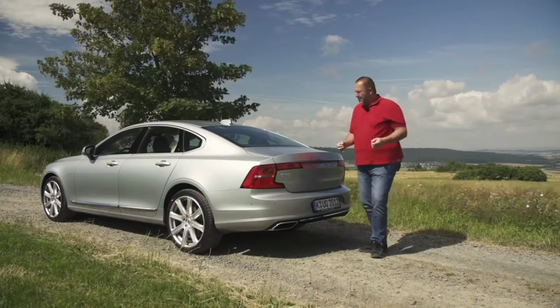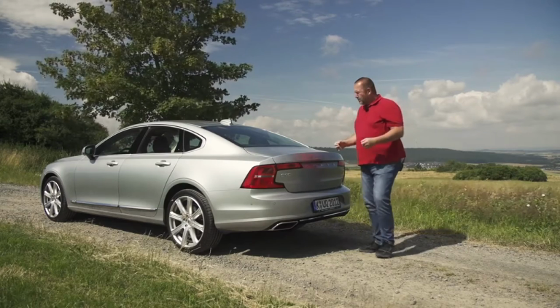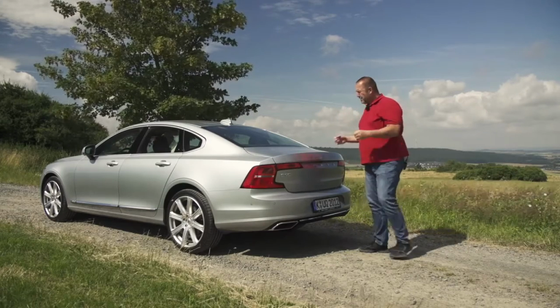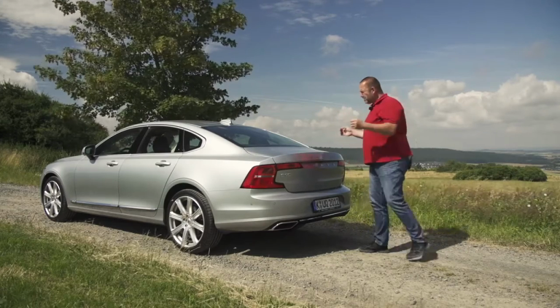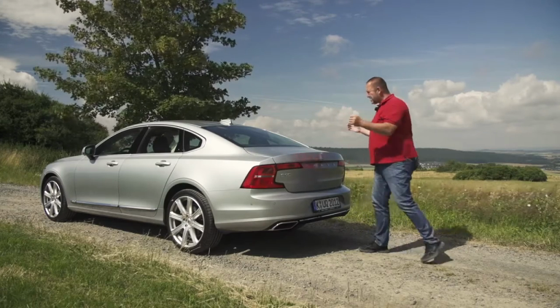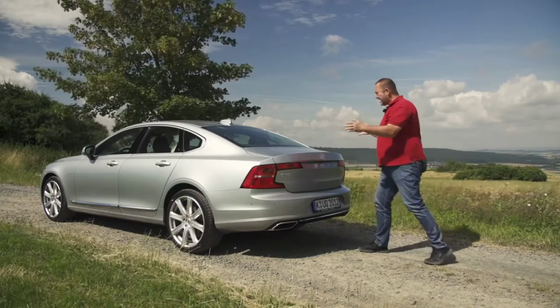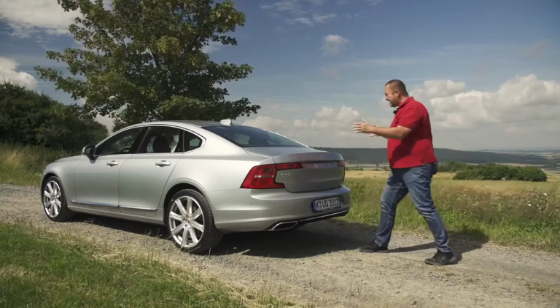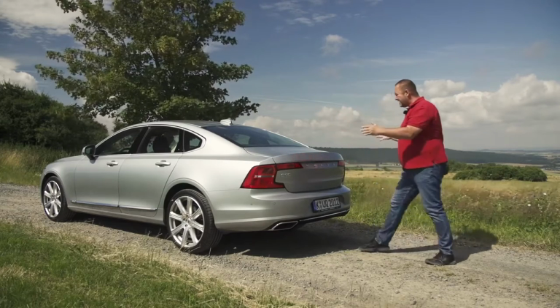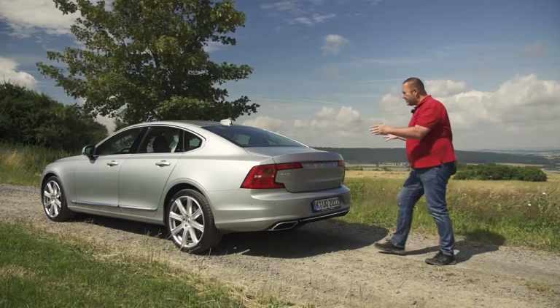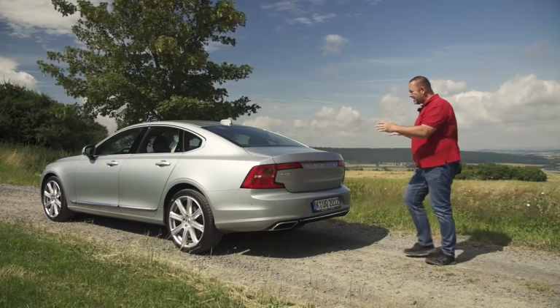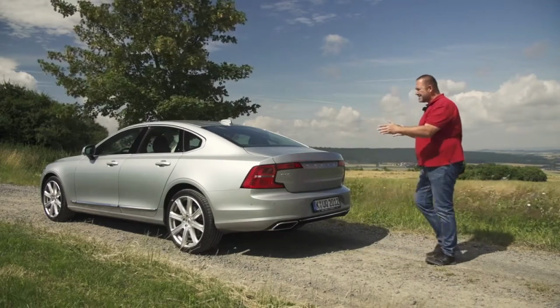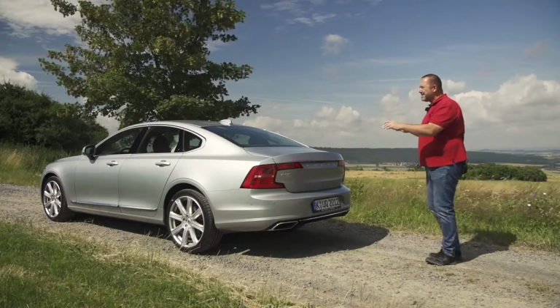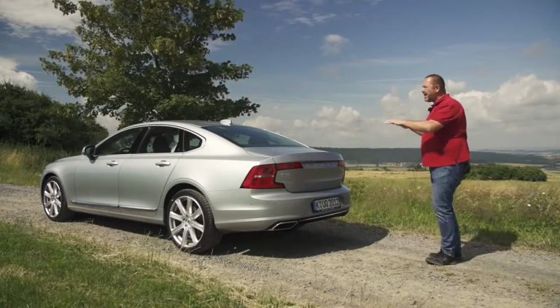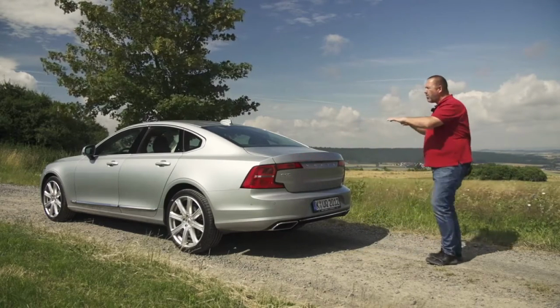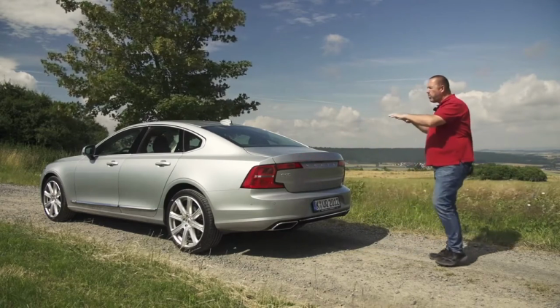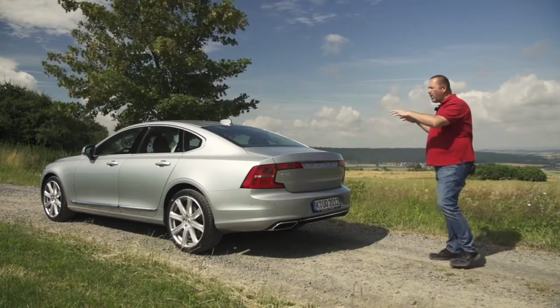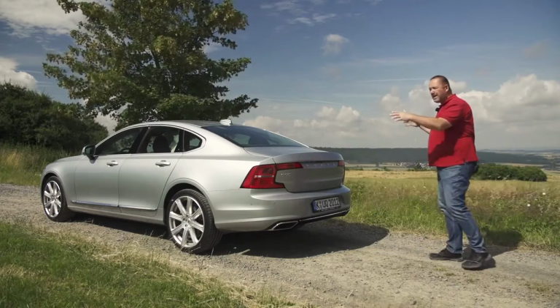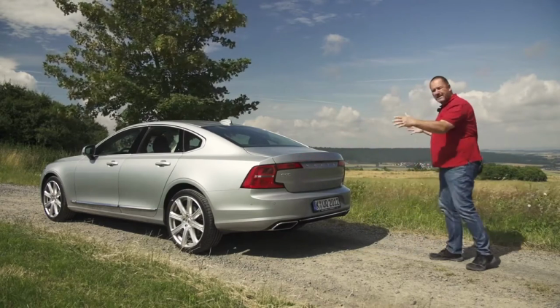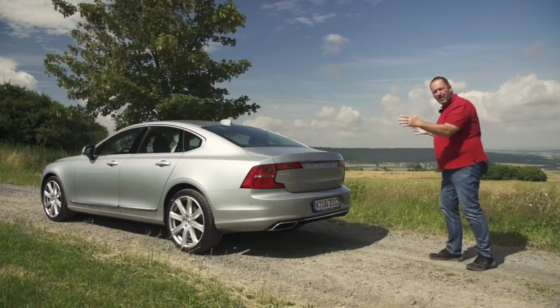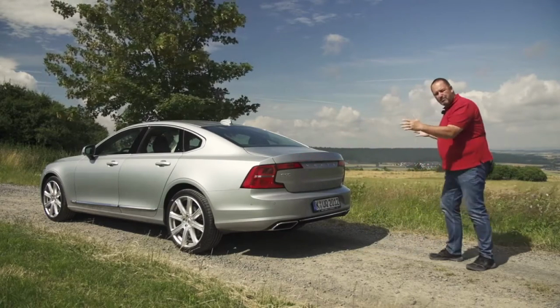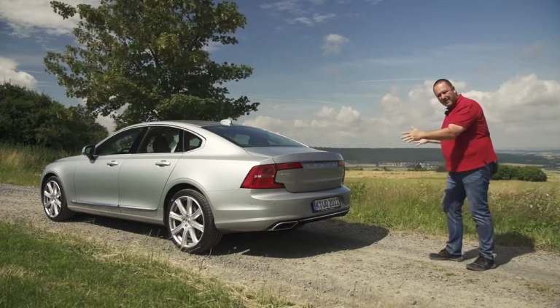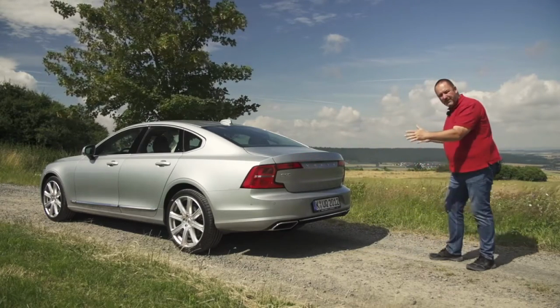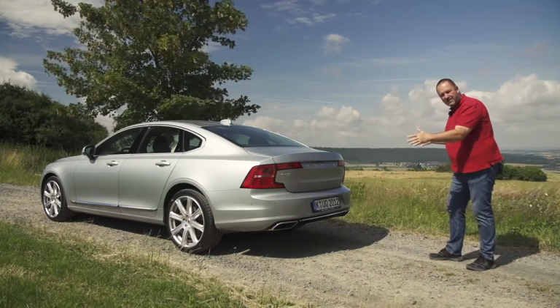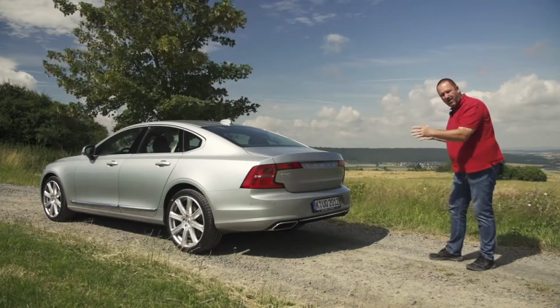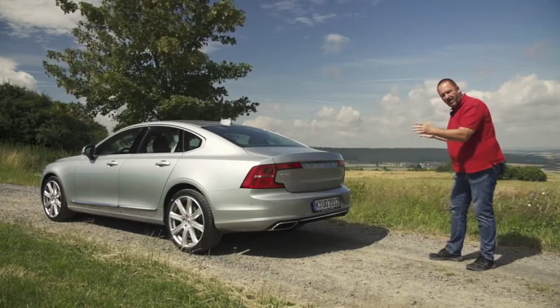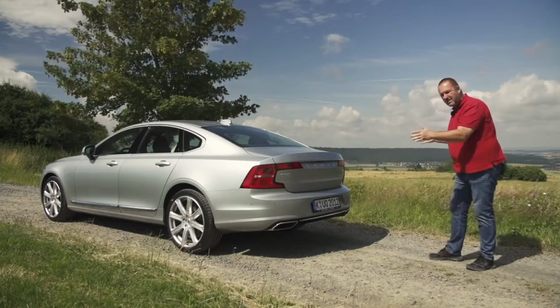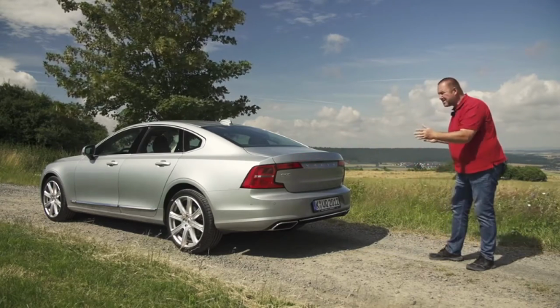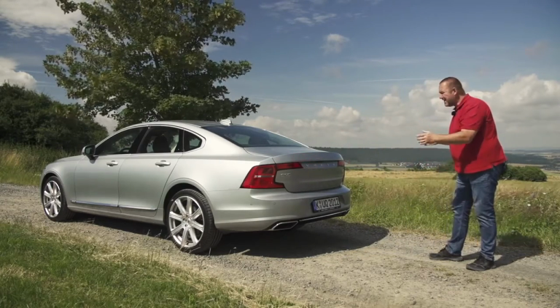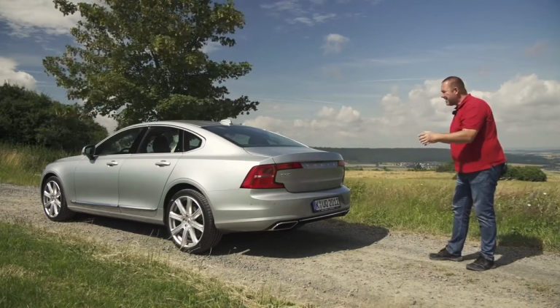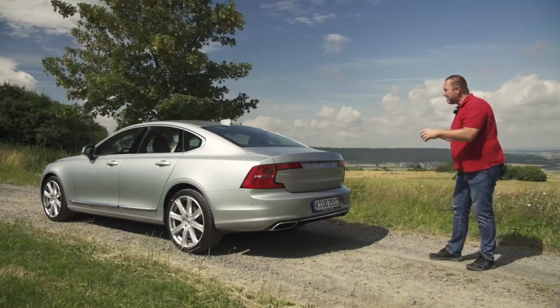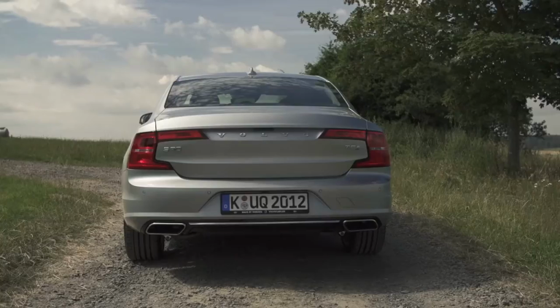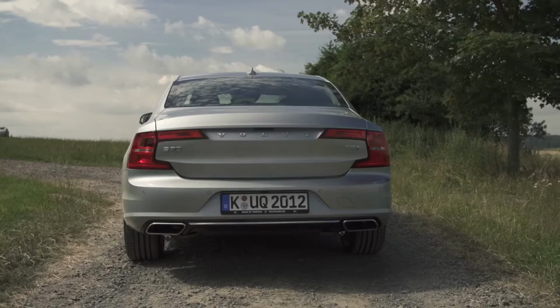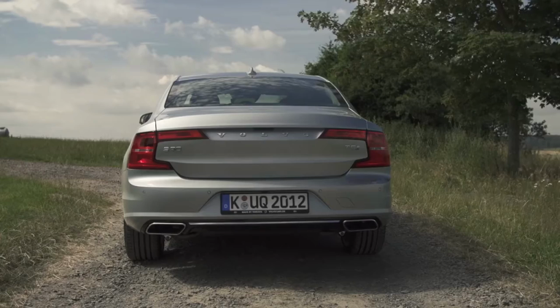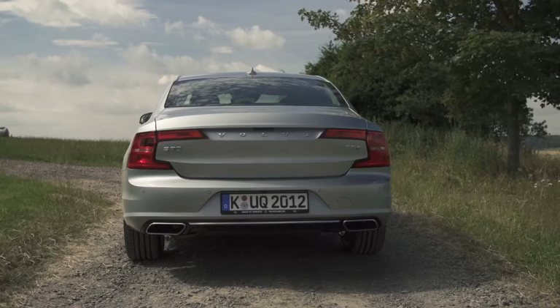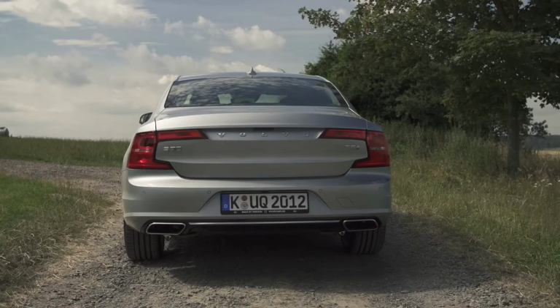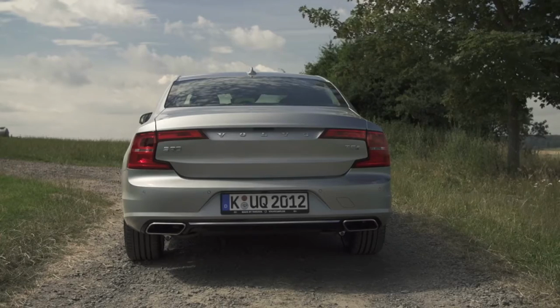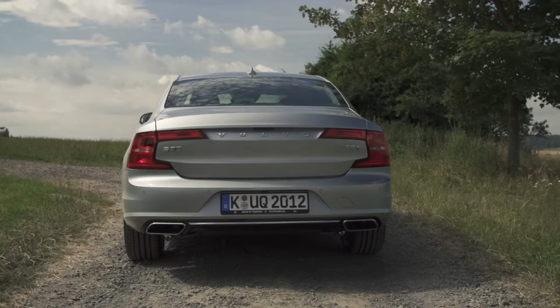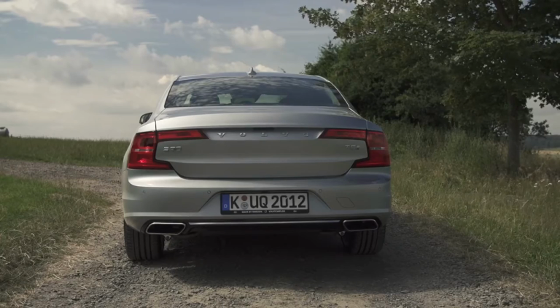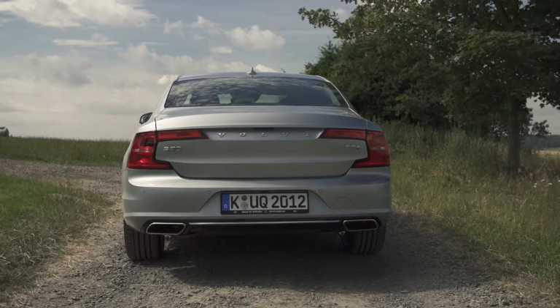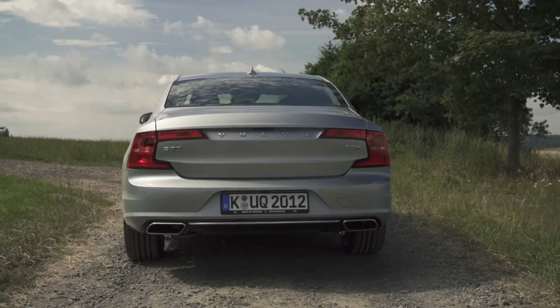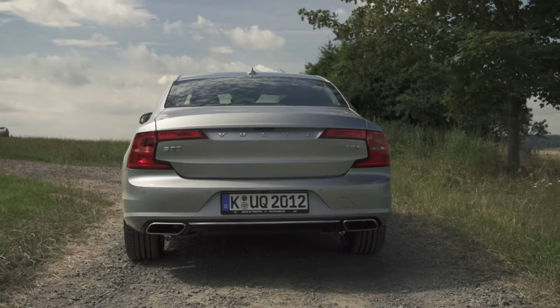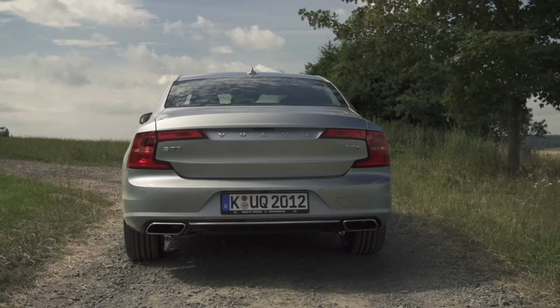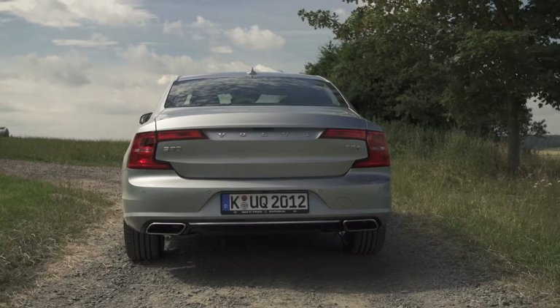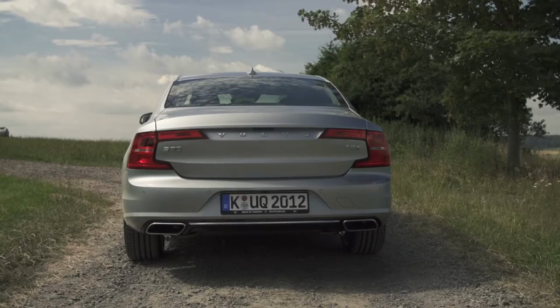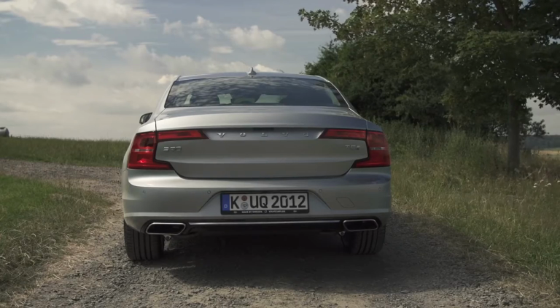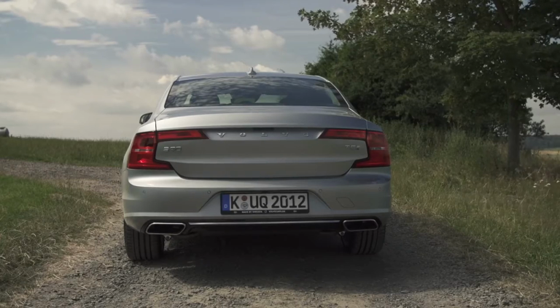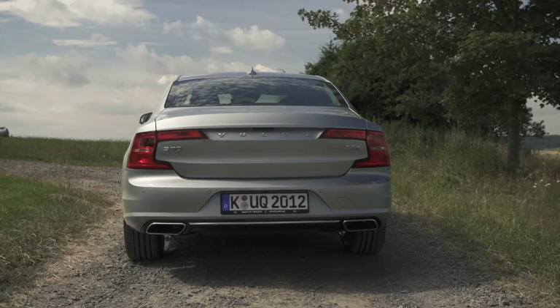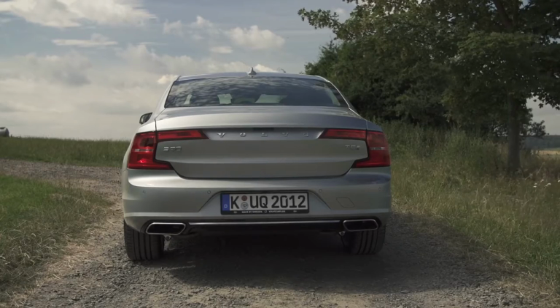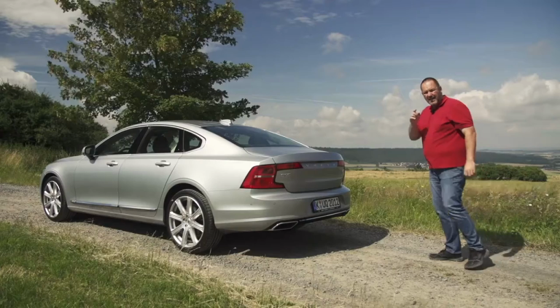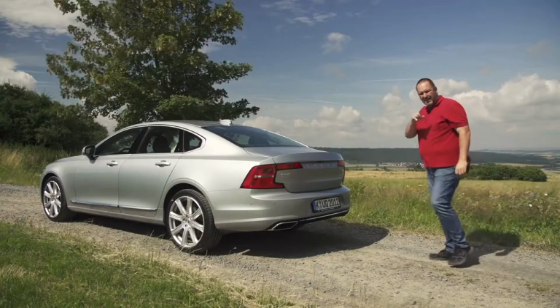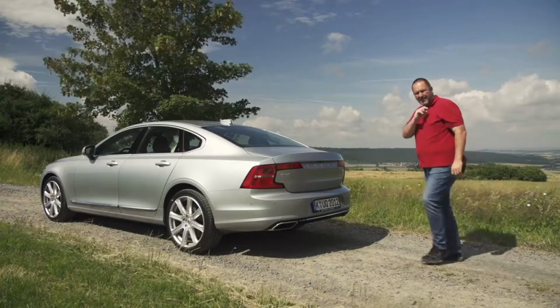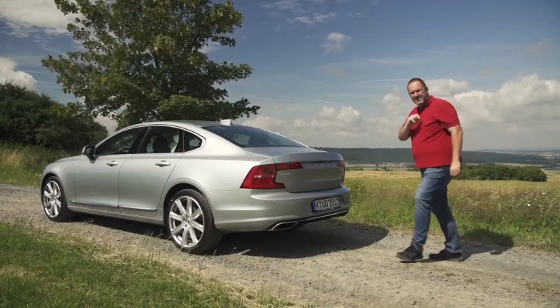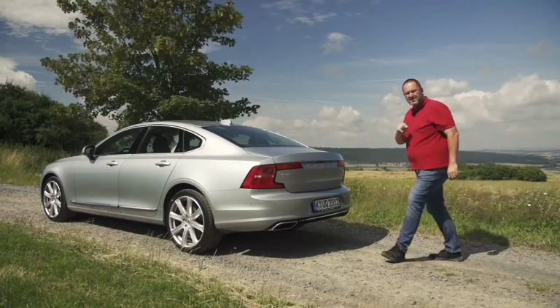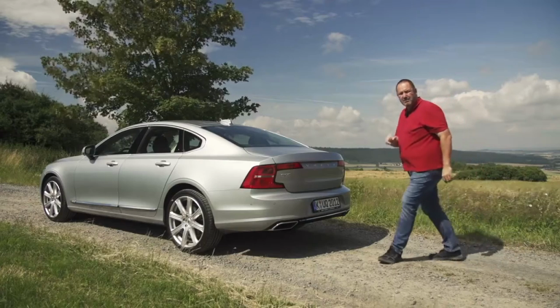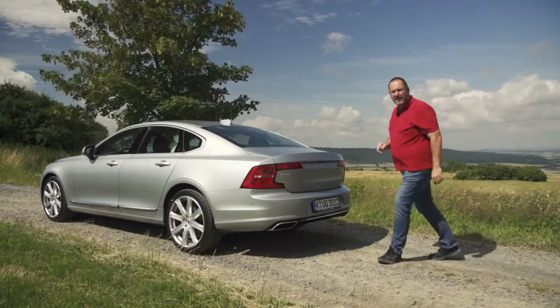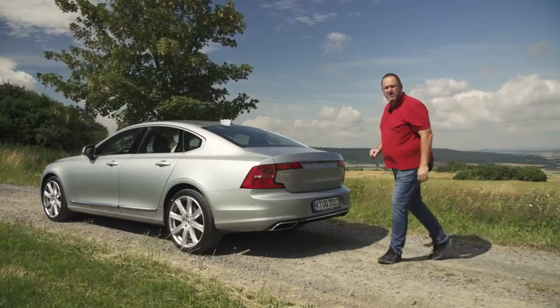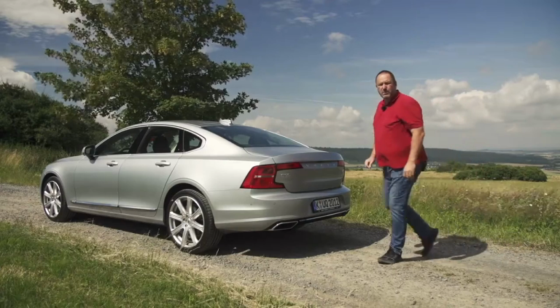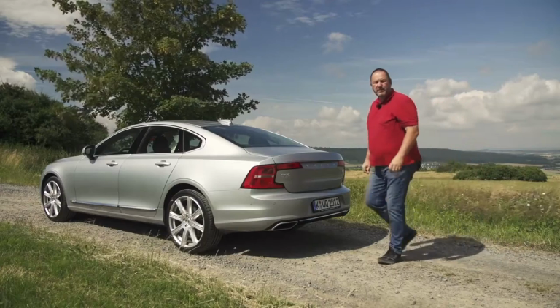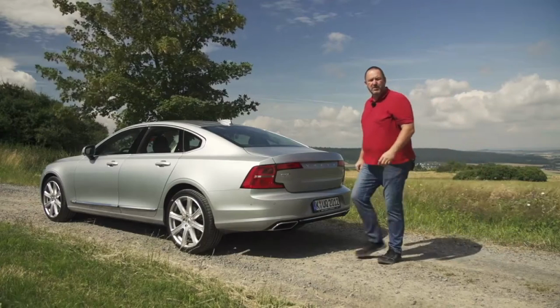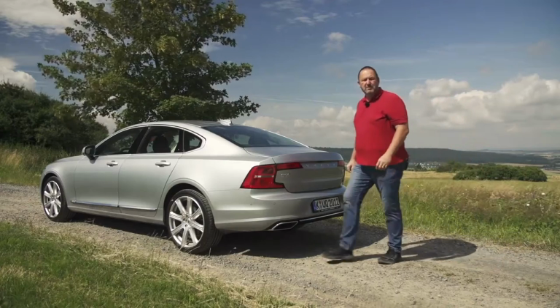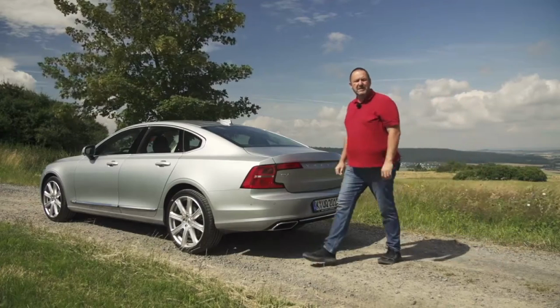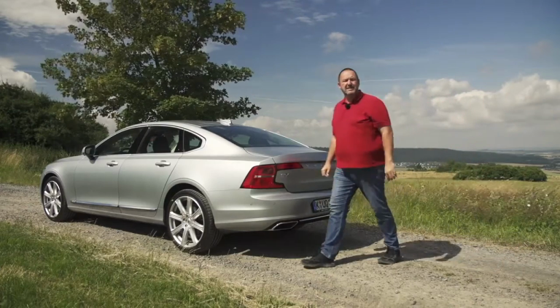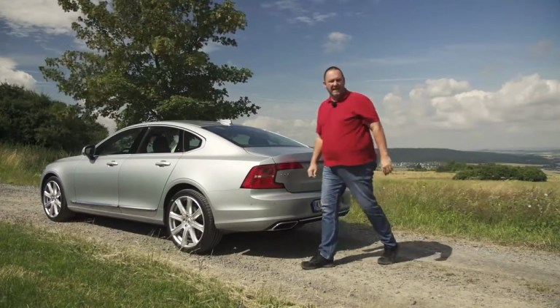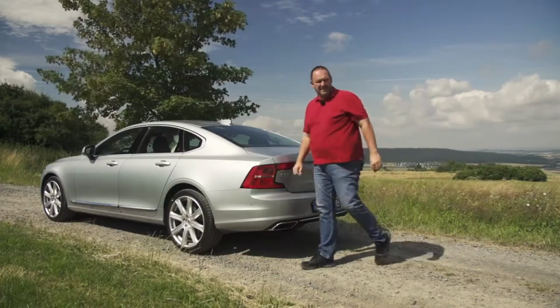Standing here you can see how wide and big the car is. There must be loads of space in the interior, and that is the place where we're going next.